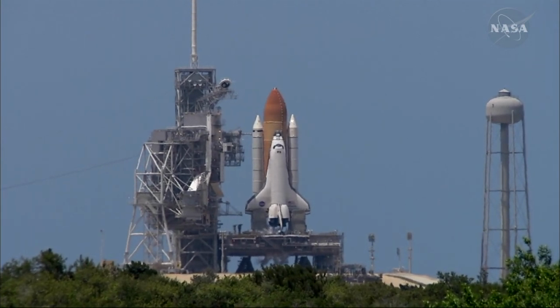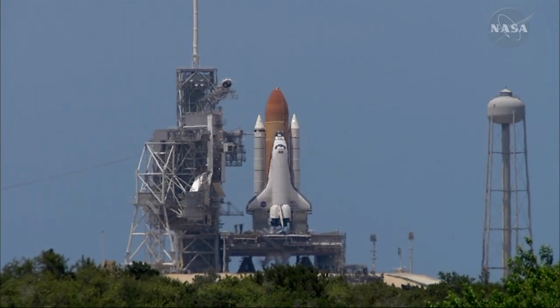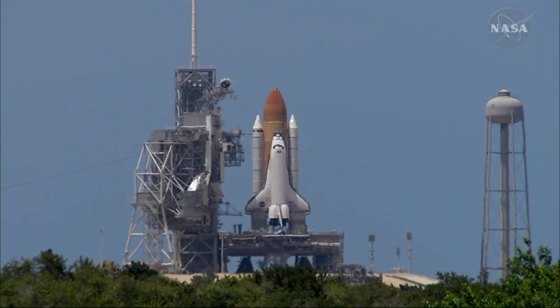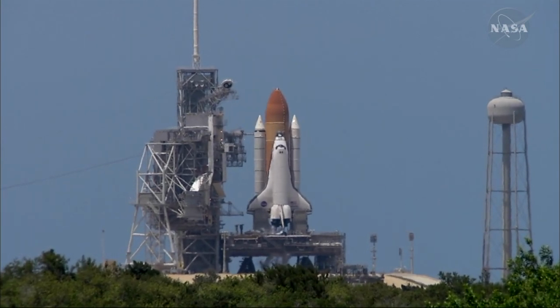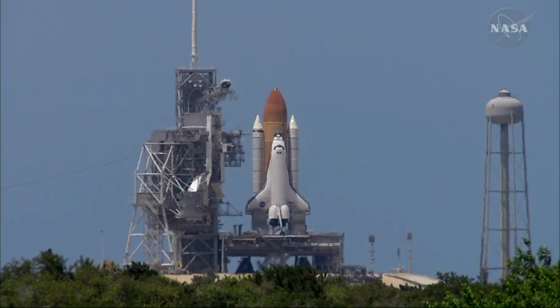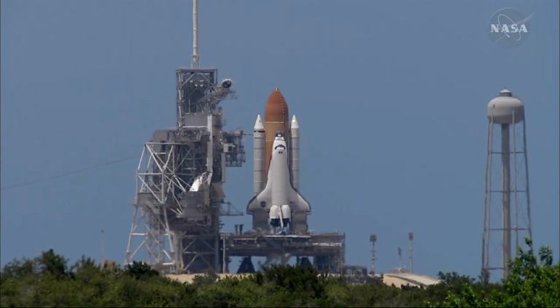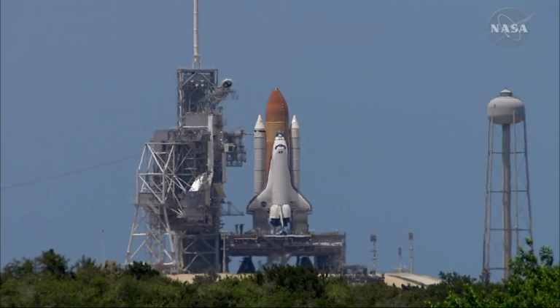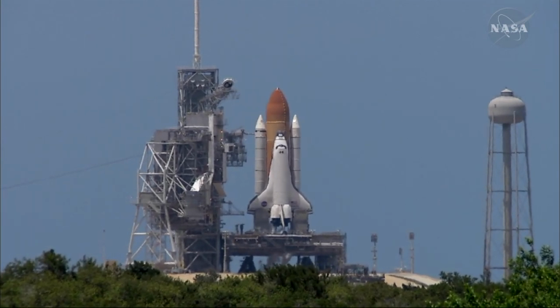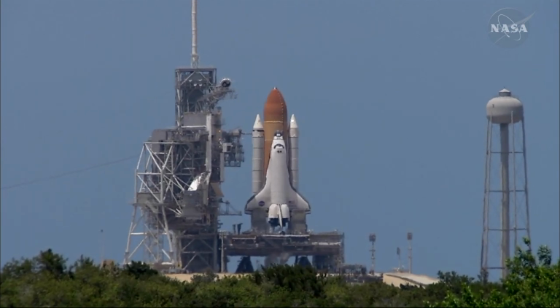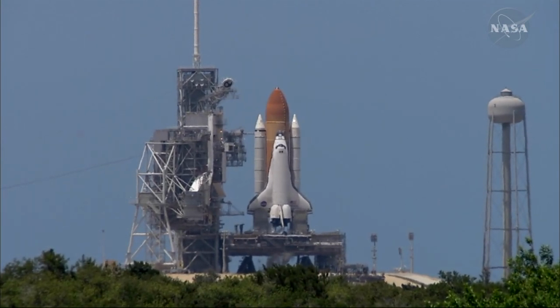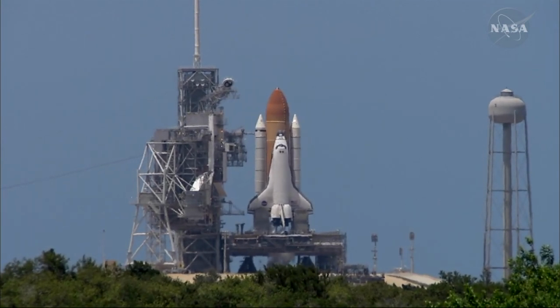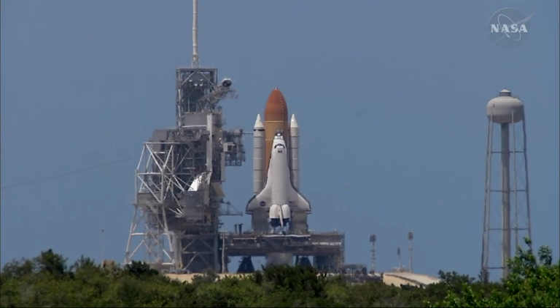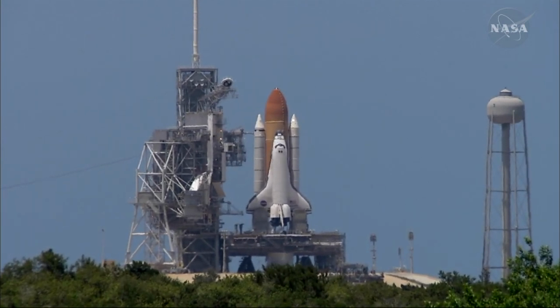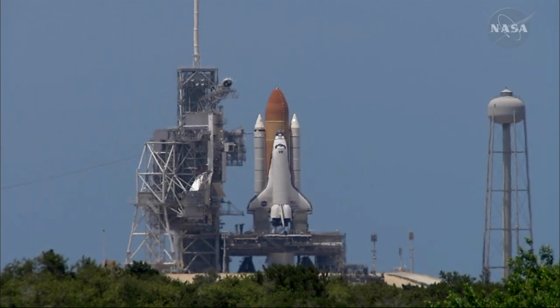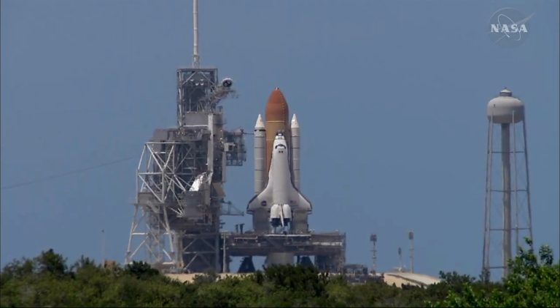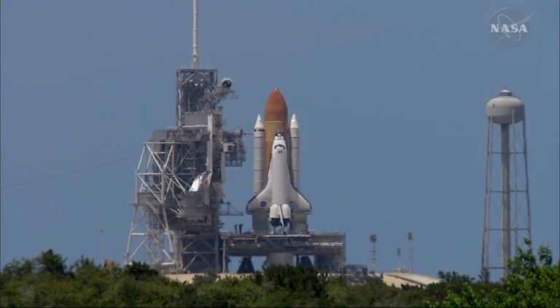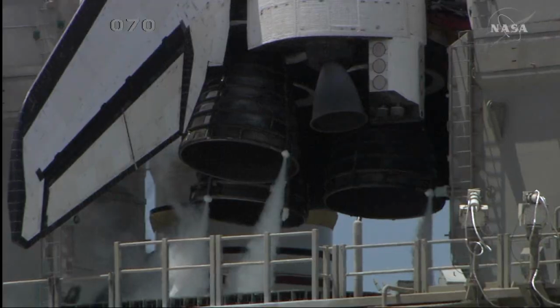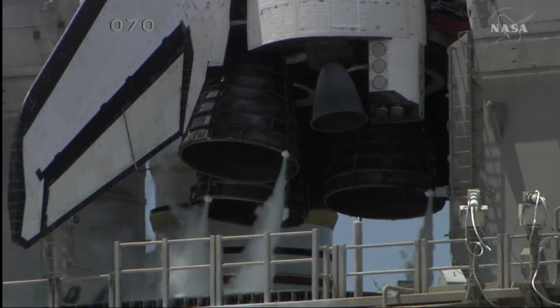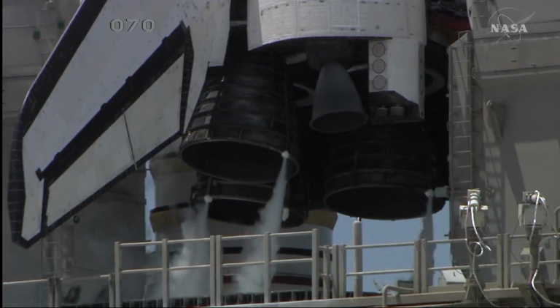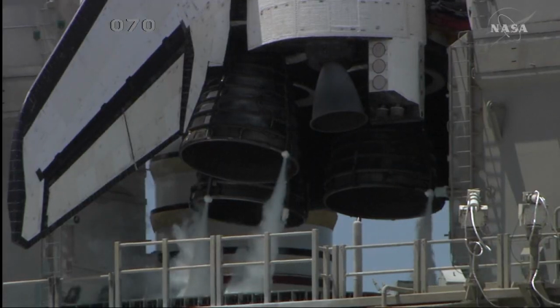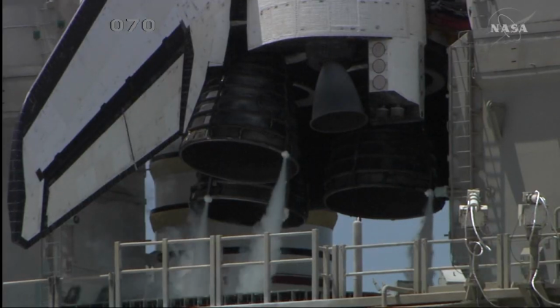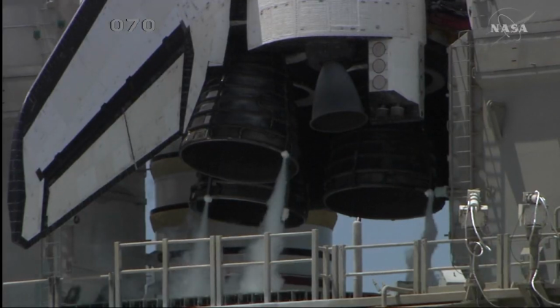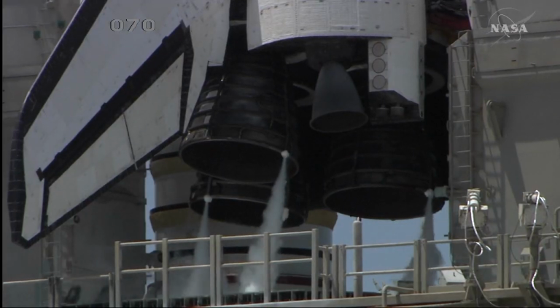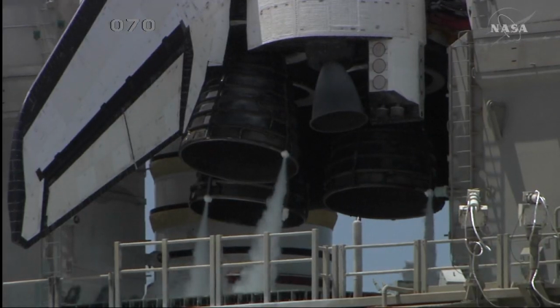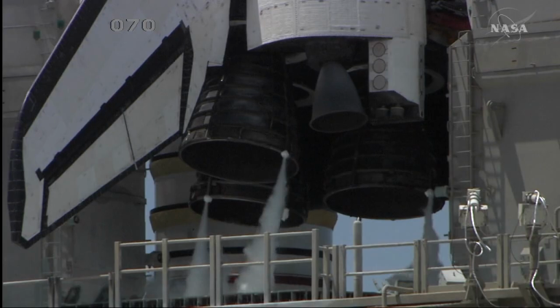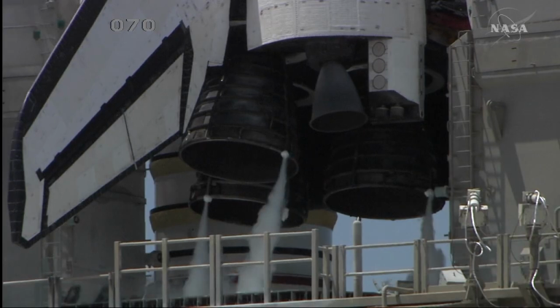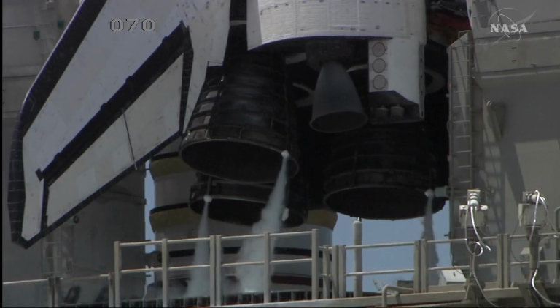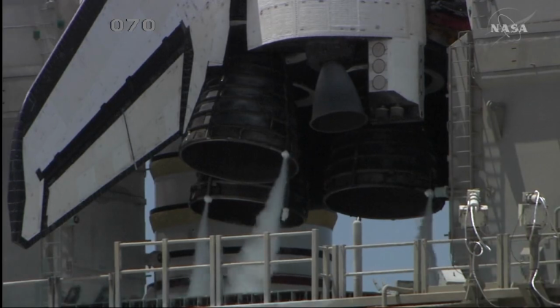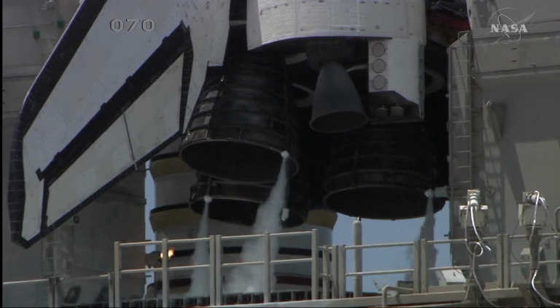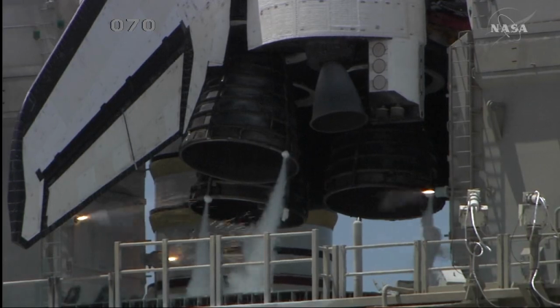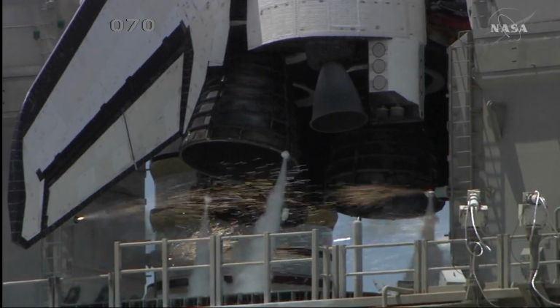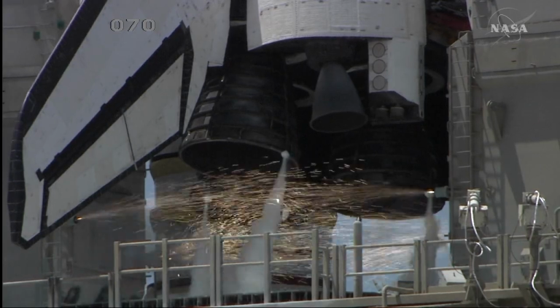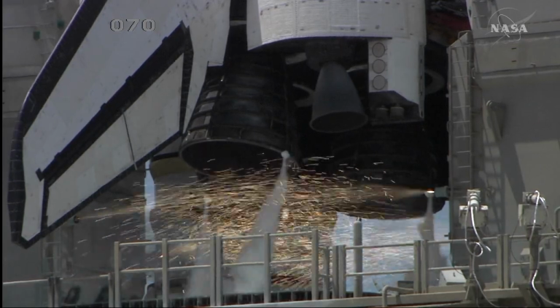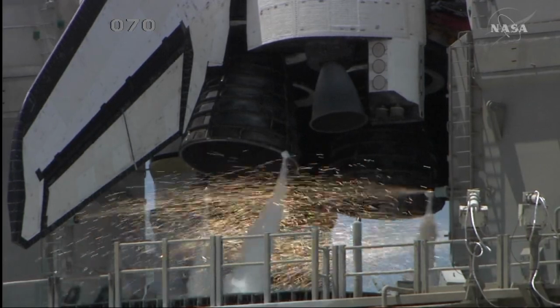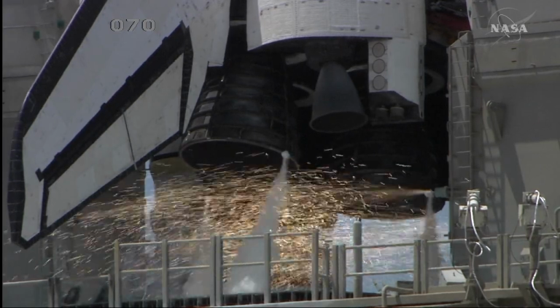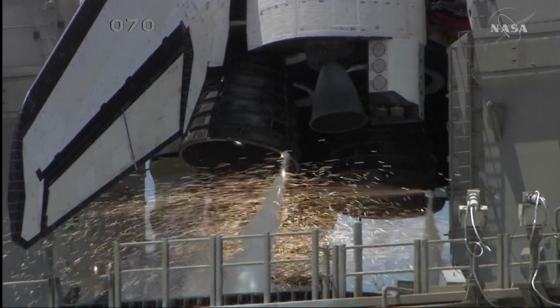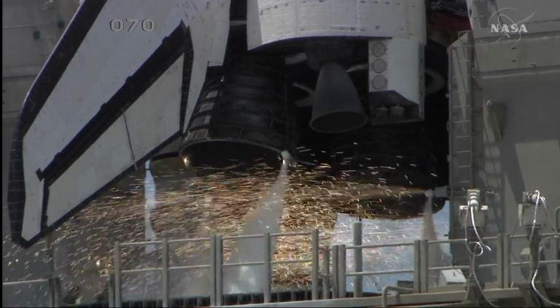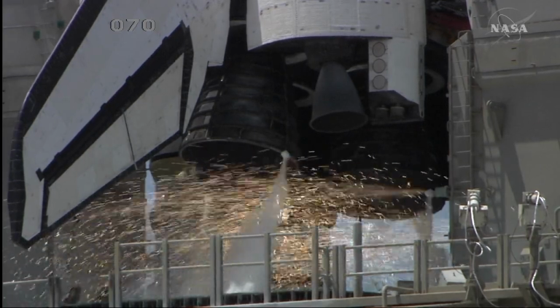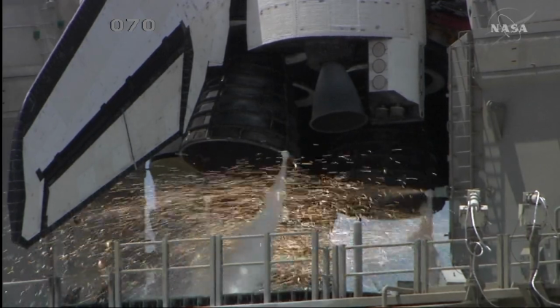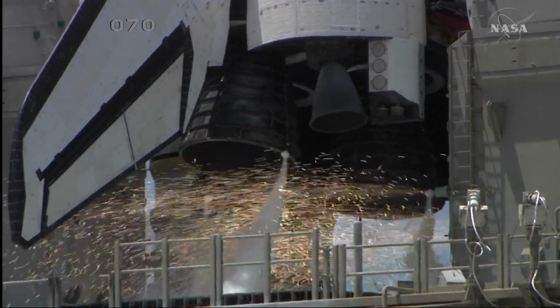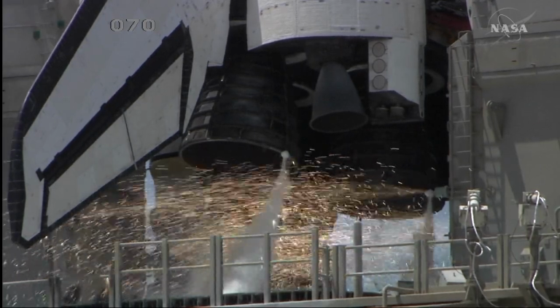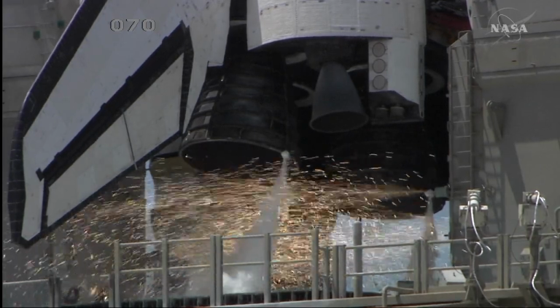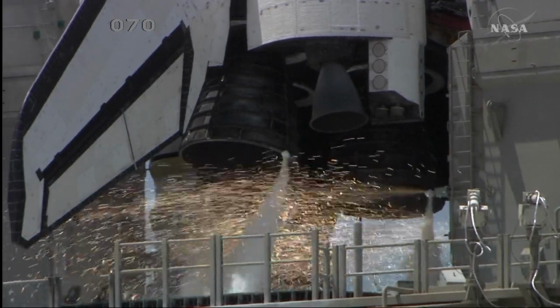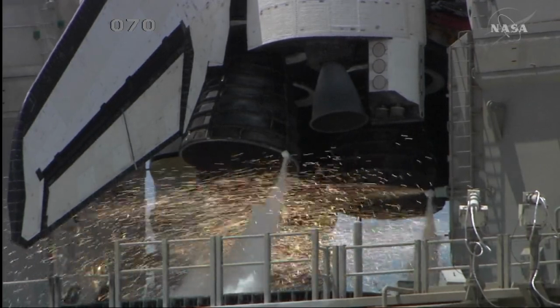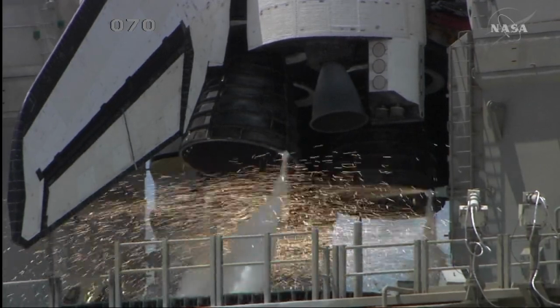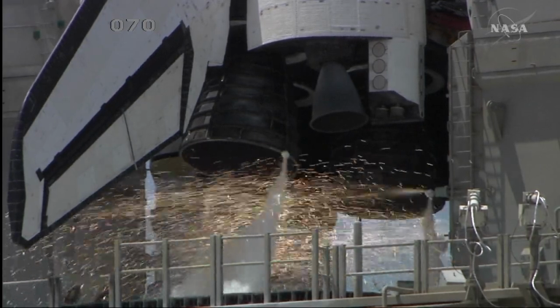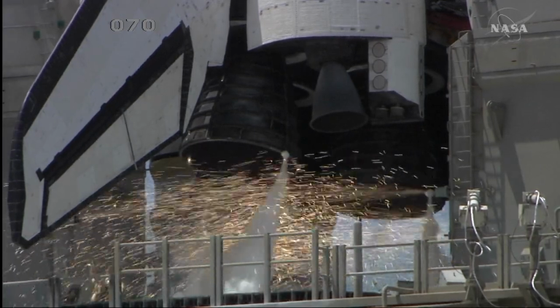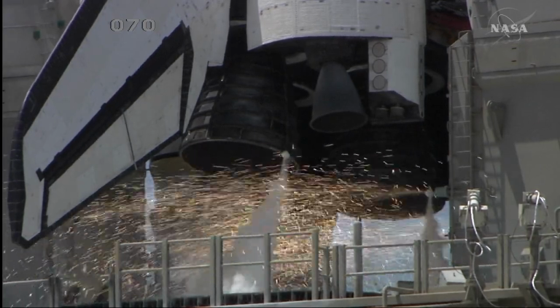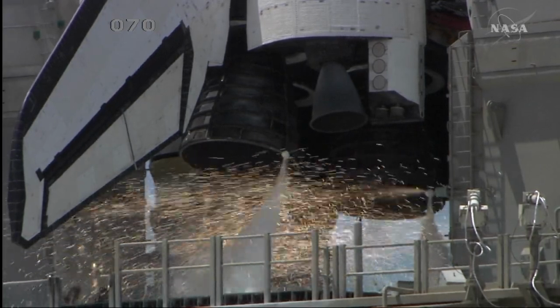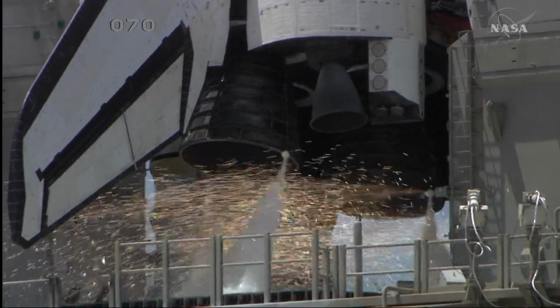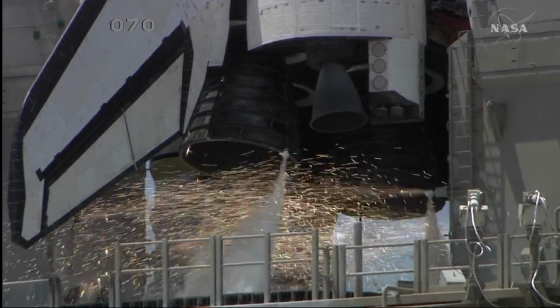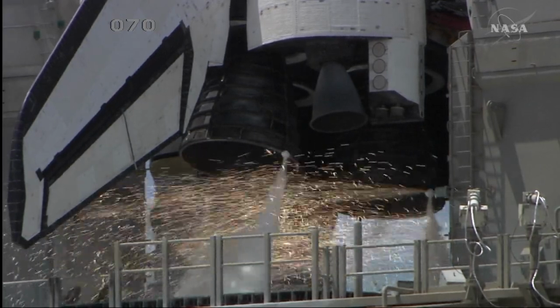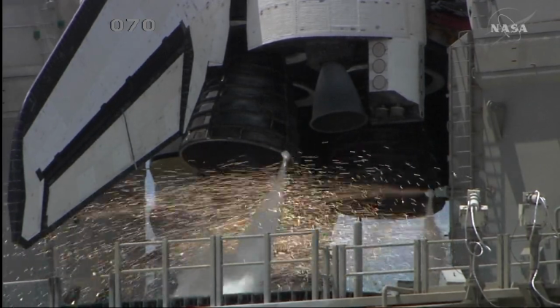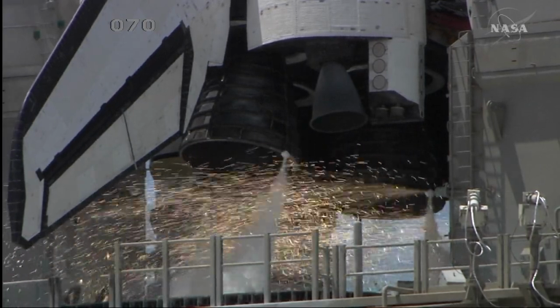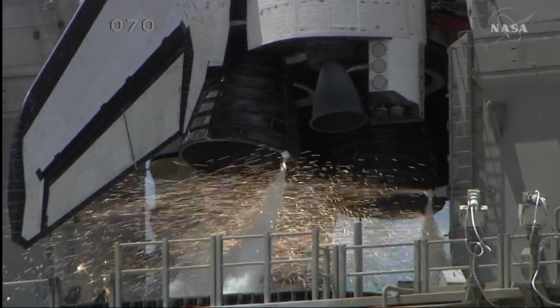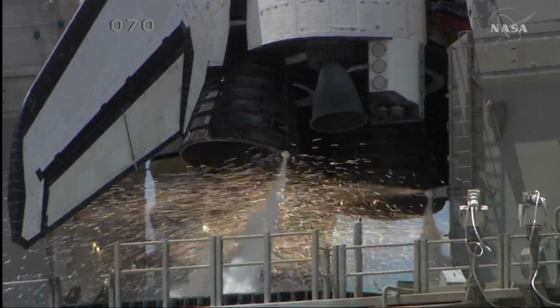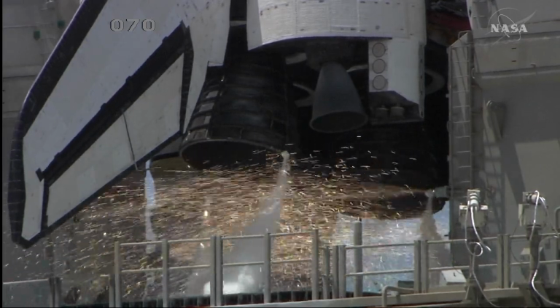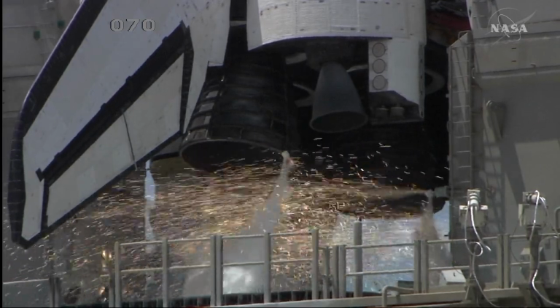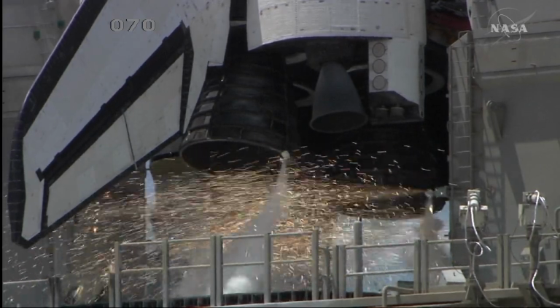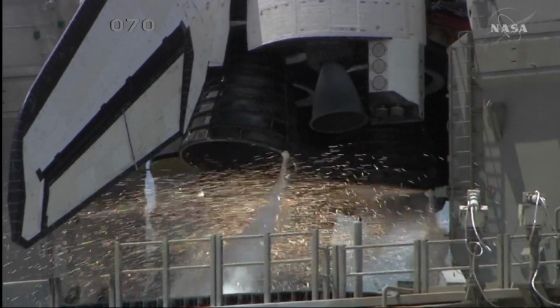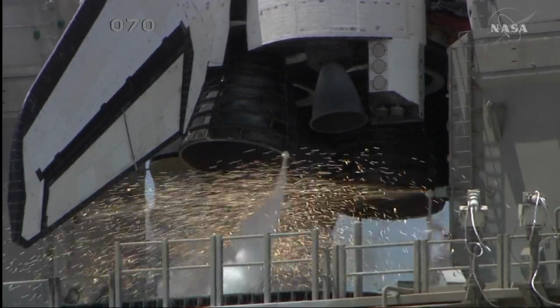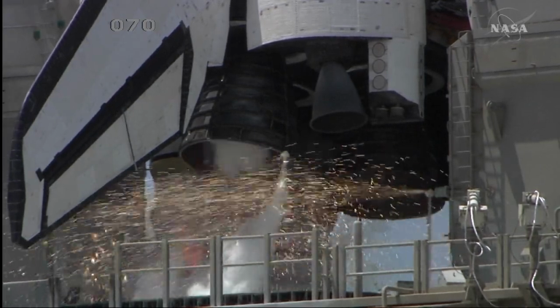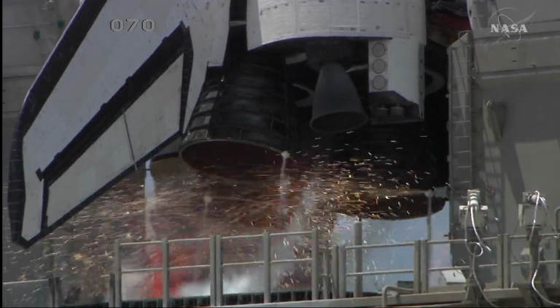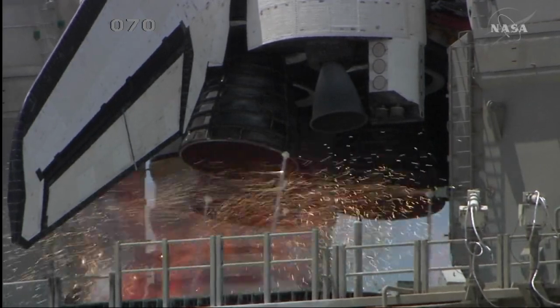T-minus 13, 12, 11, 10, 9, 8 — go for main engine start. Six.